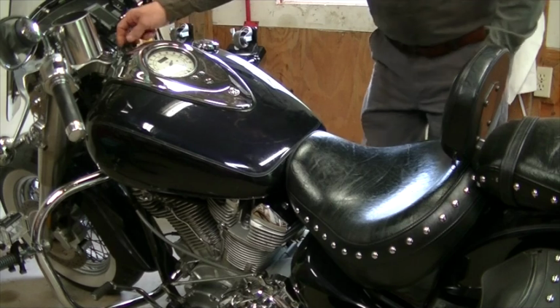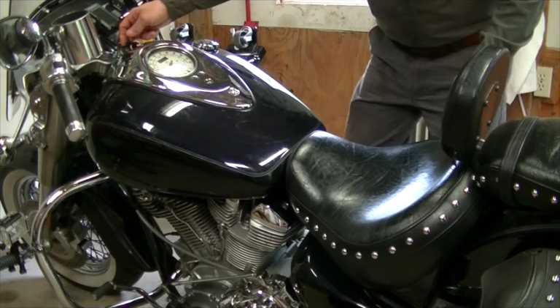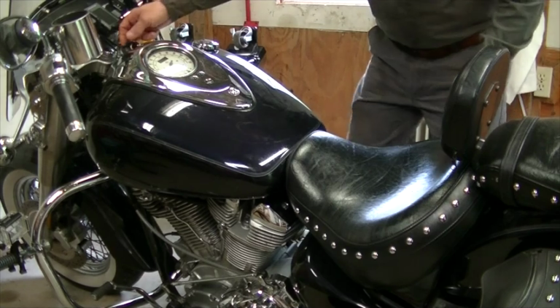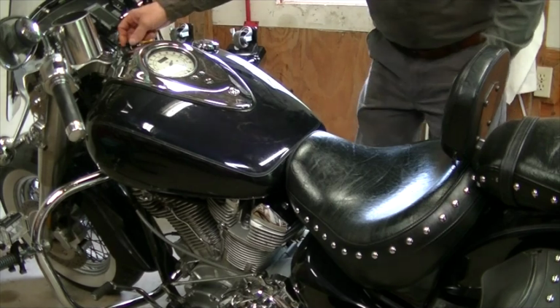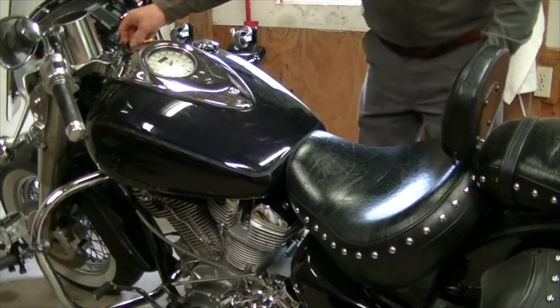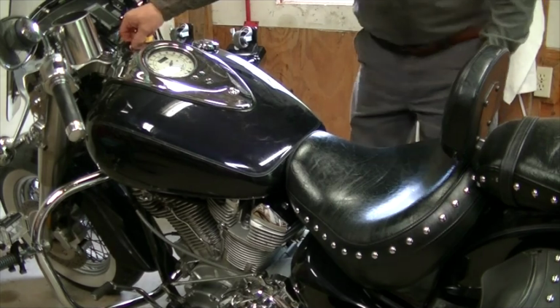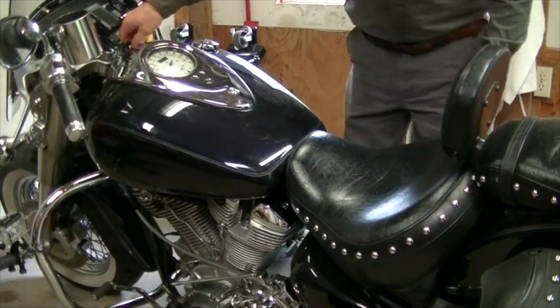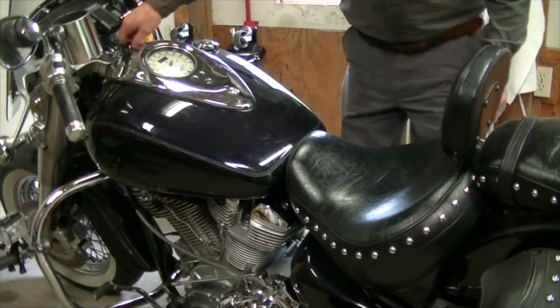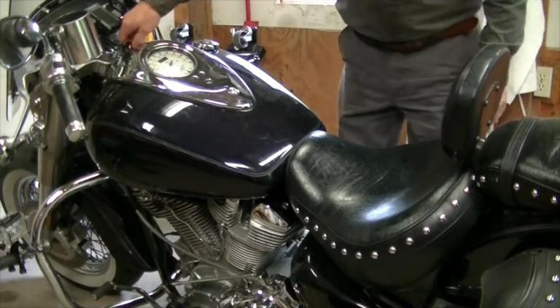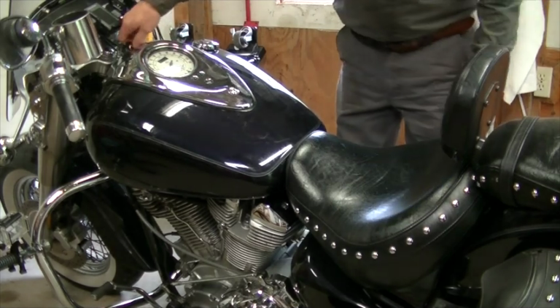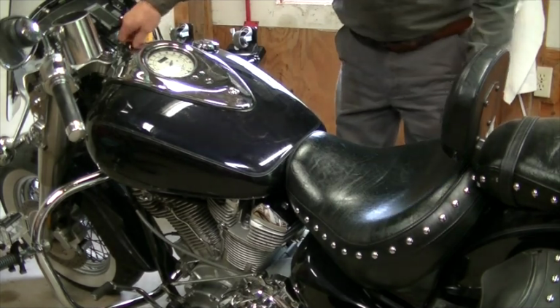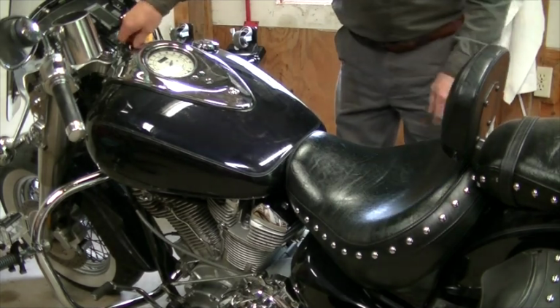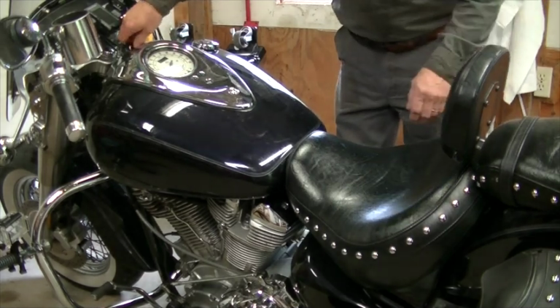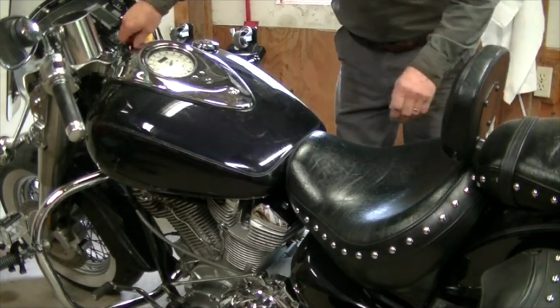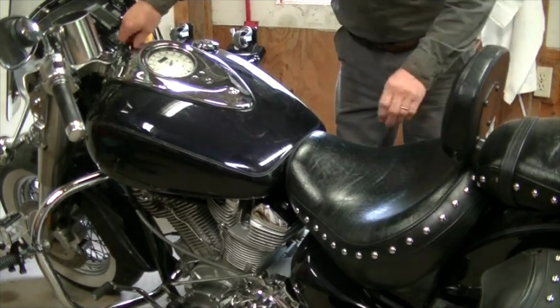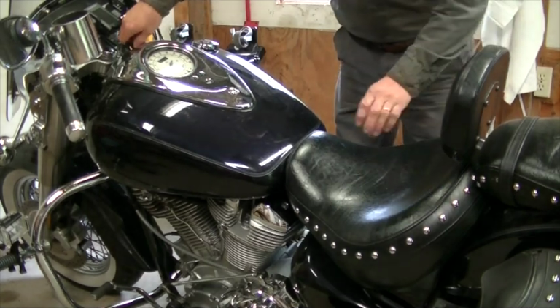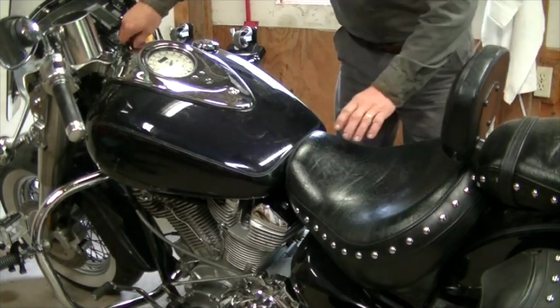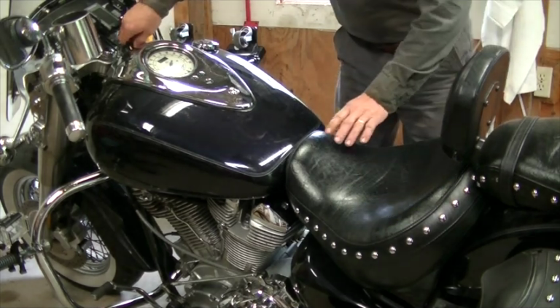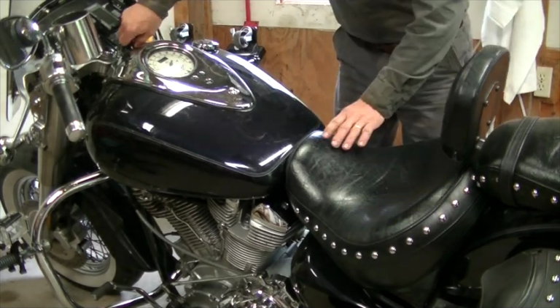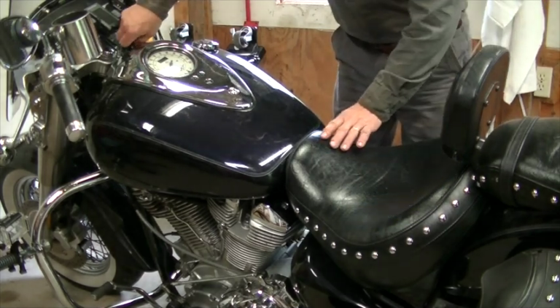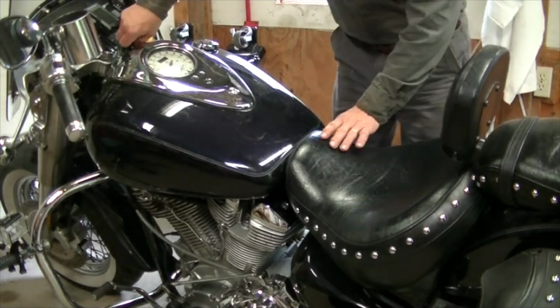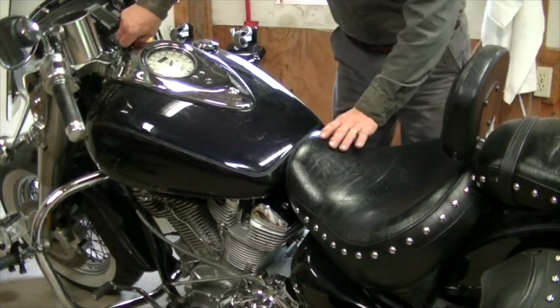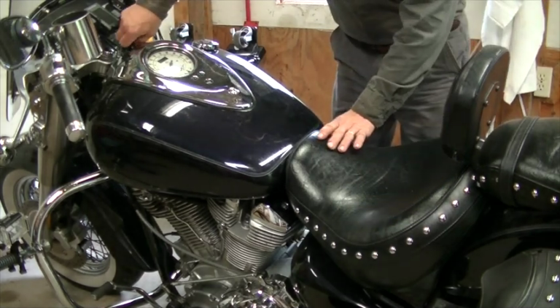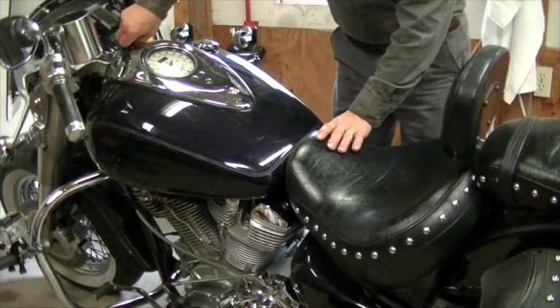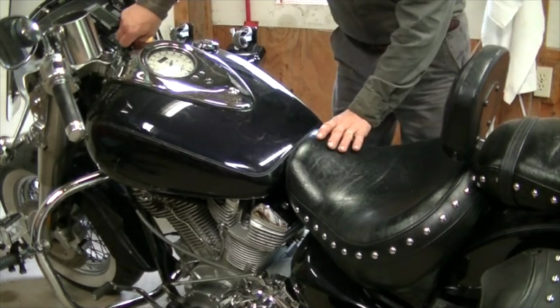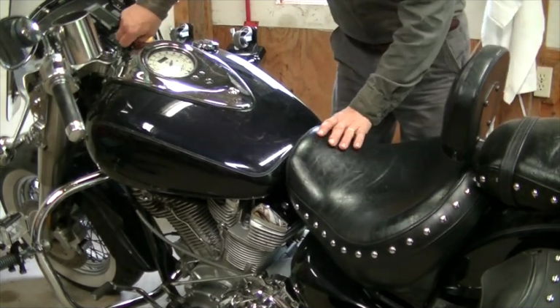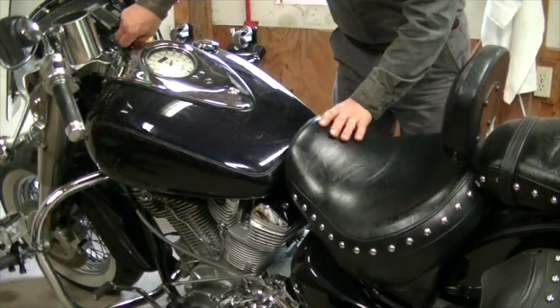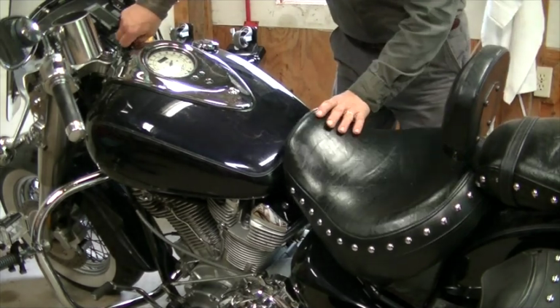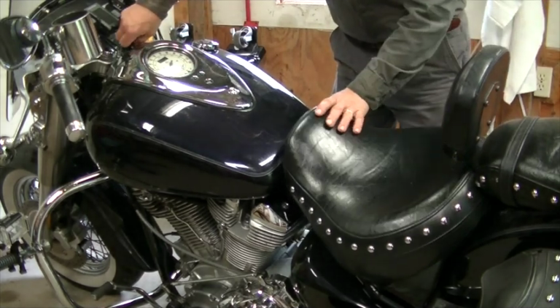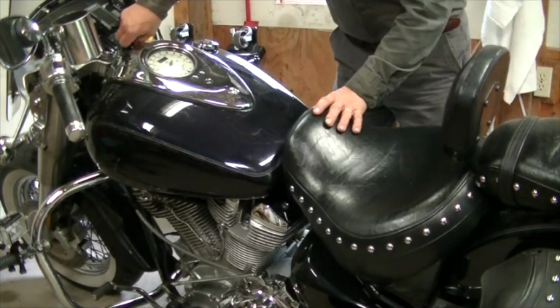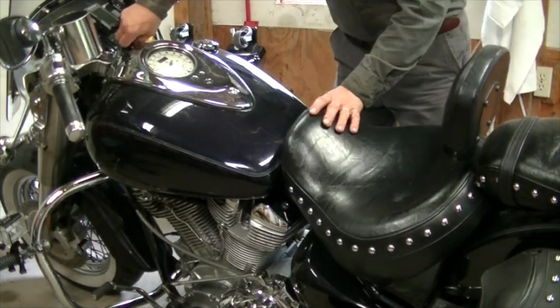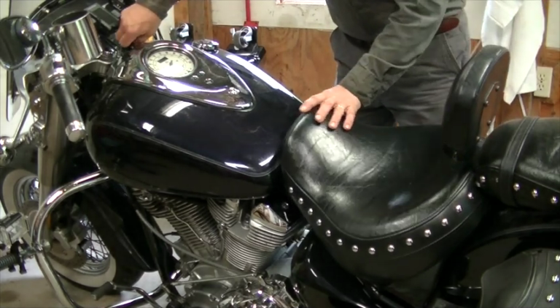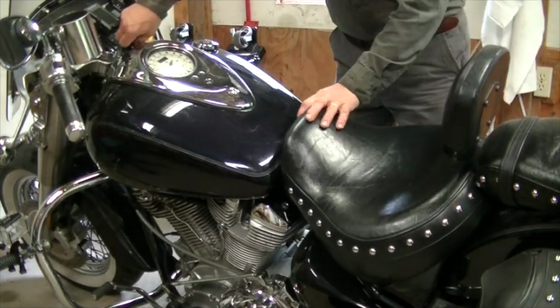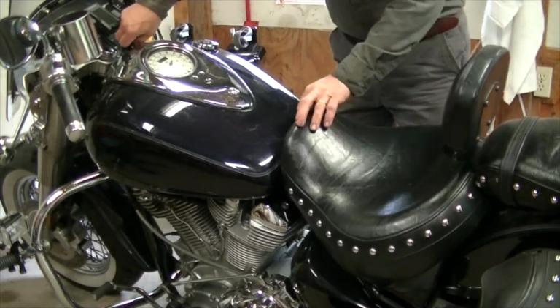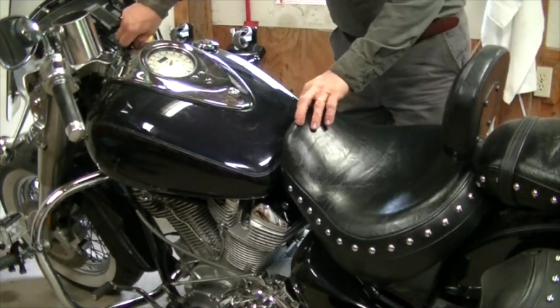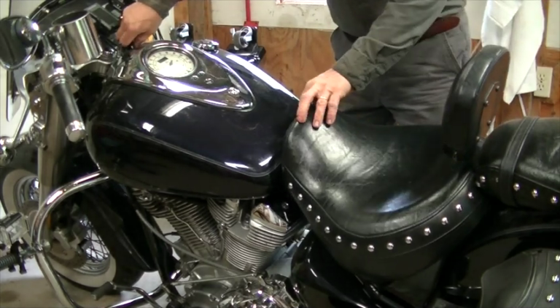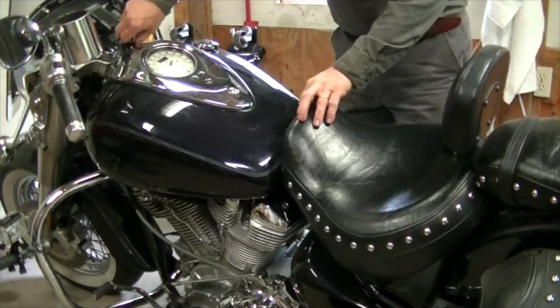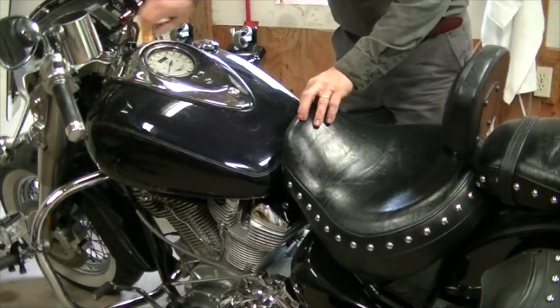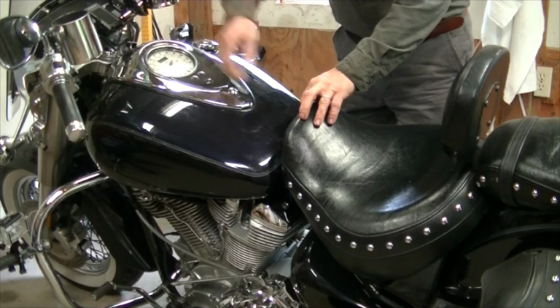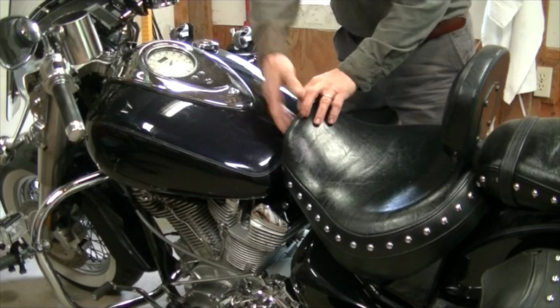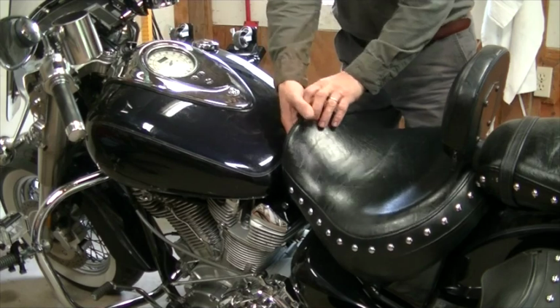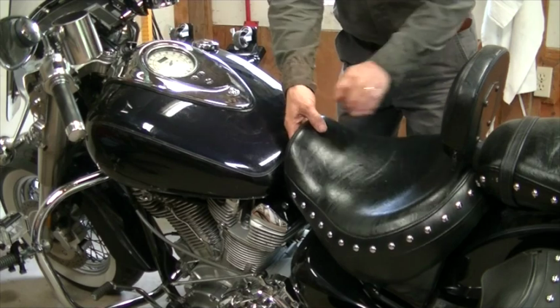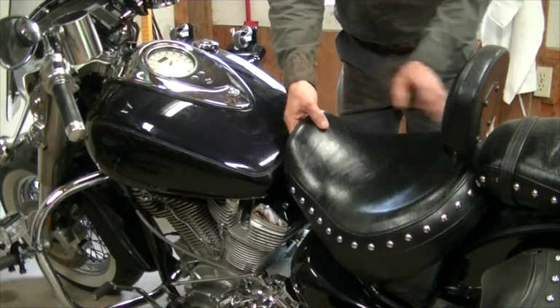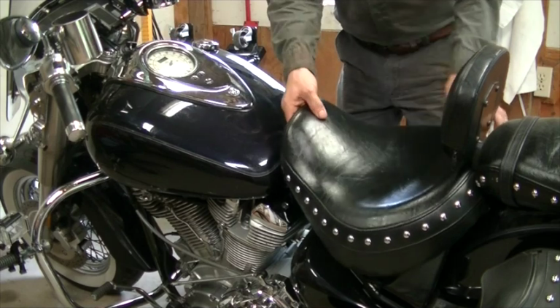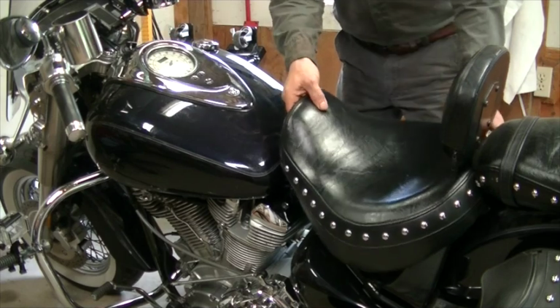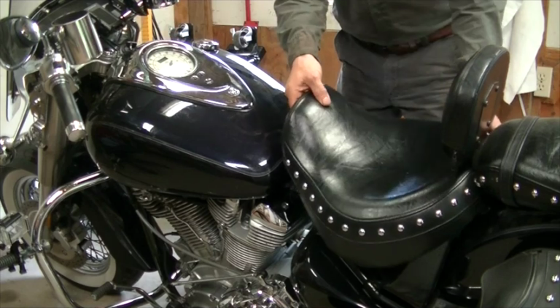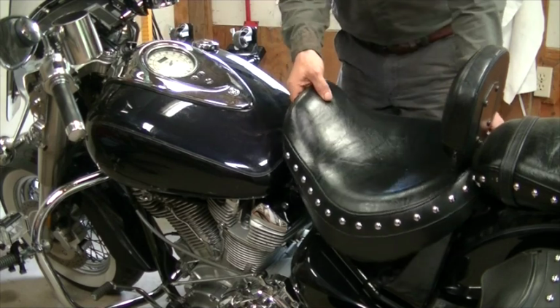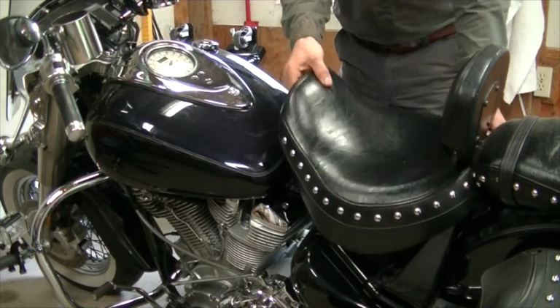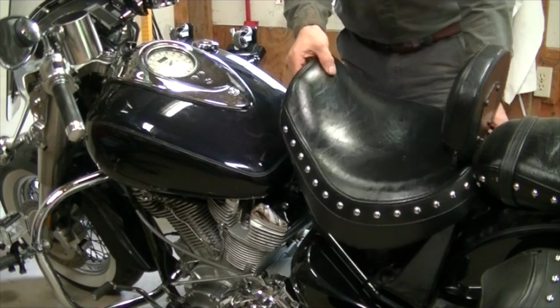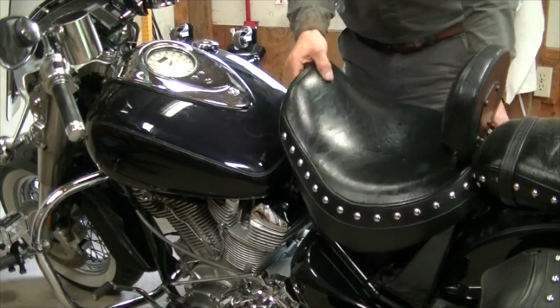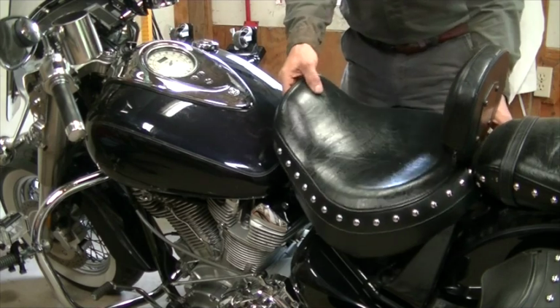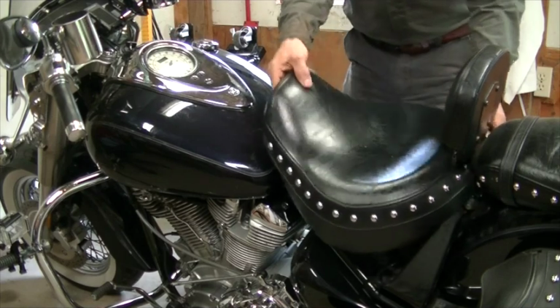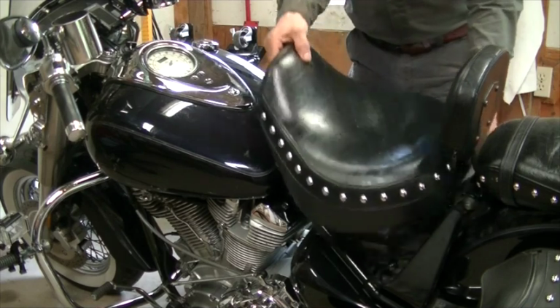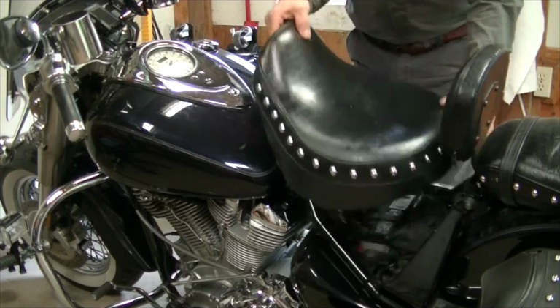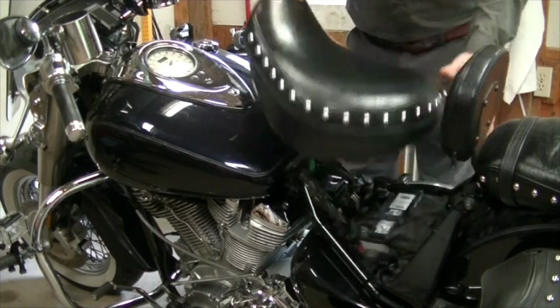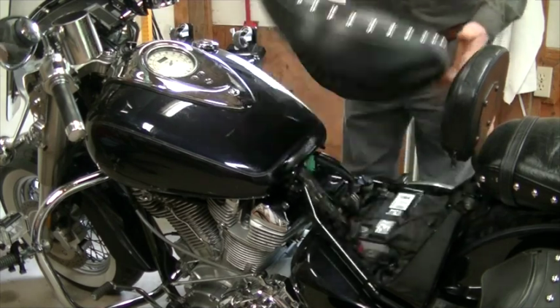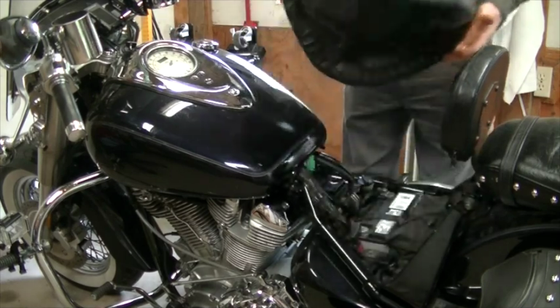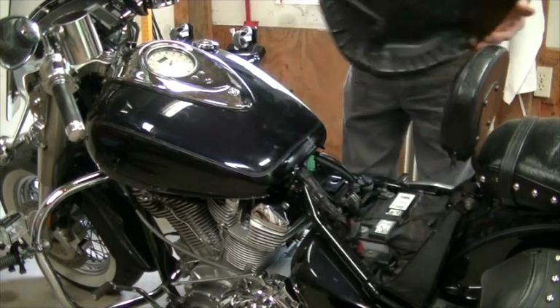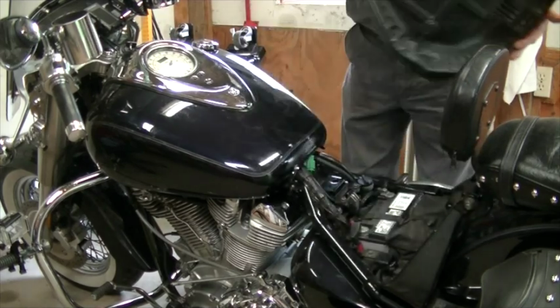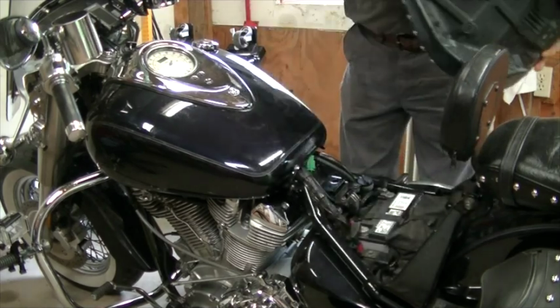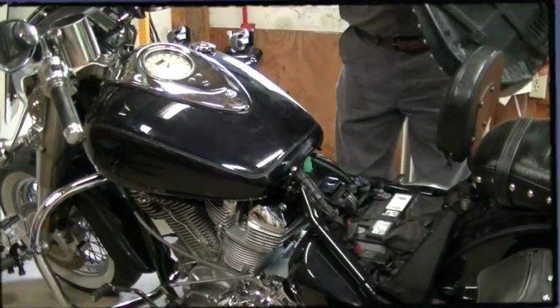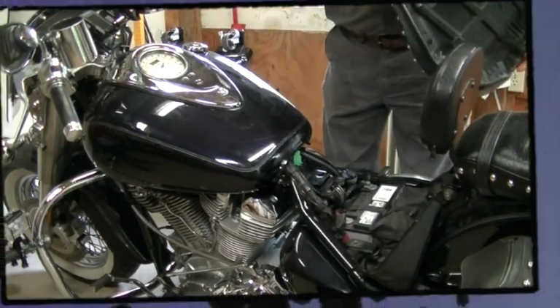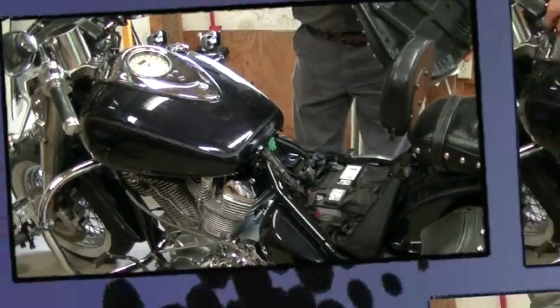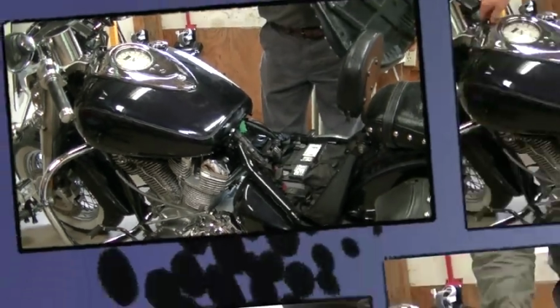Now turn your key to the left. Lift up on your seat. Slide it out. That's it.